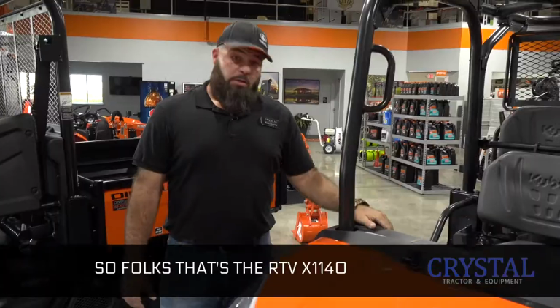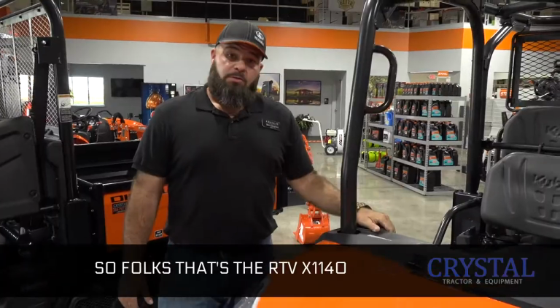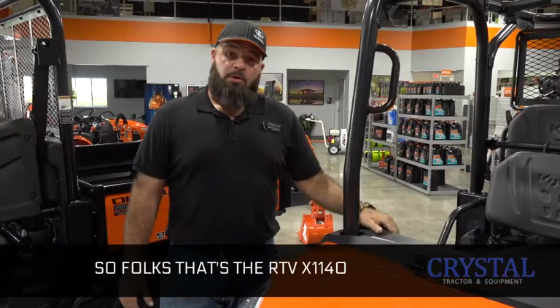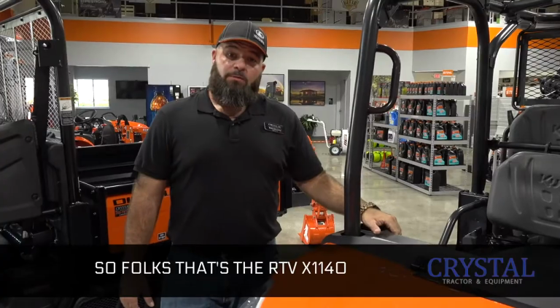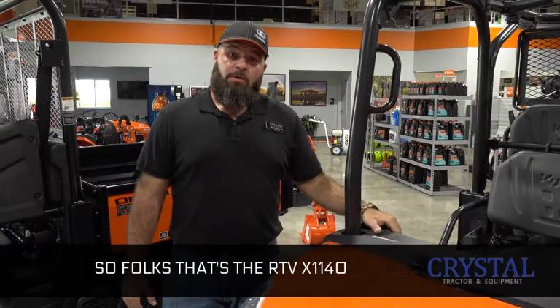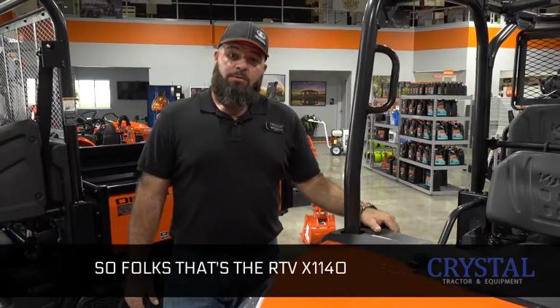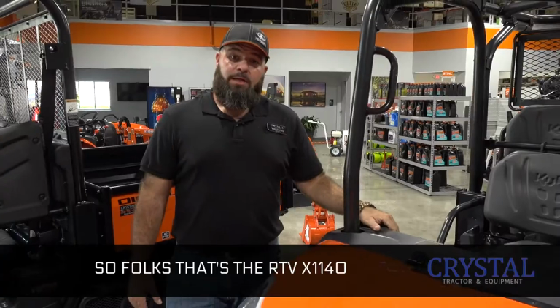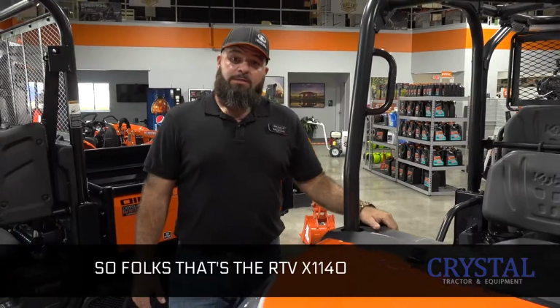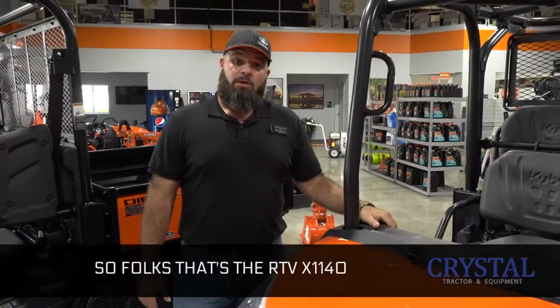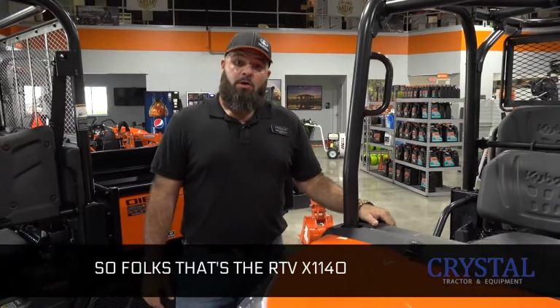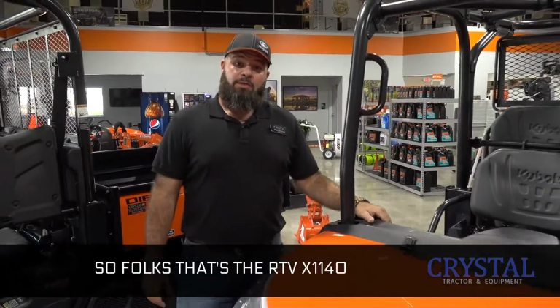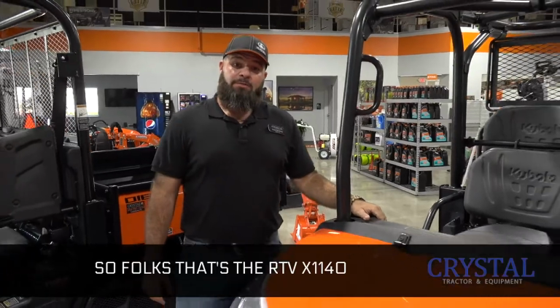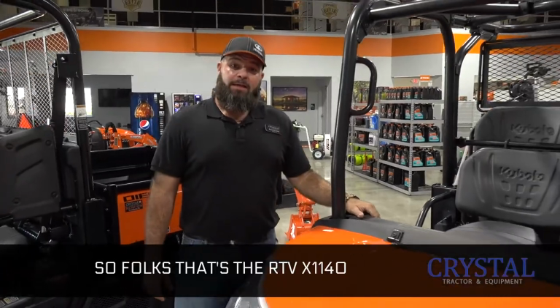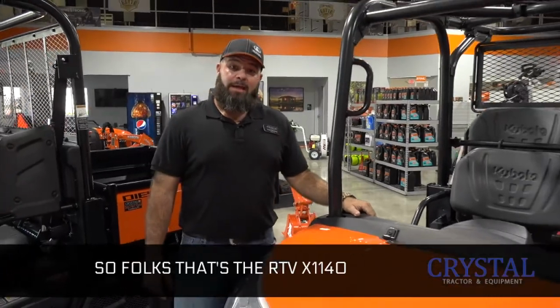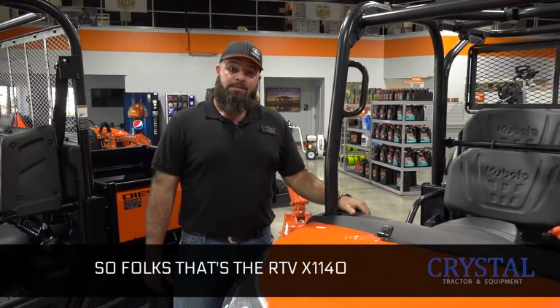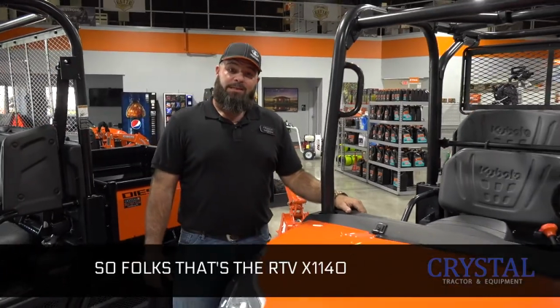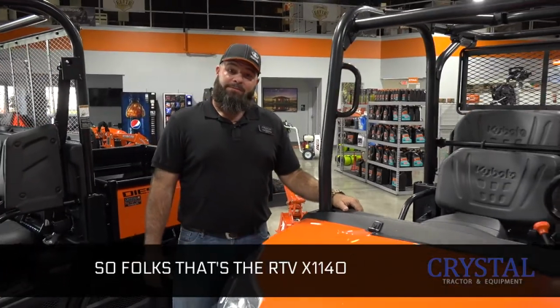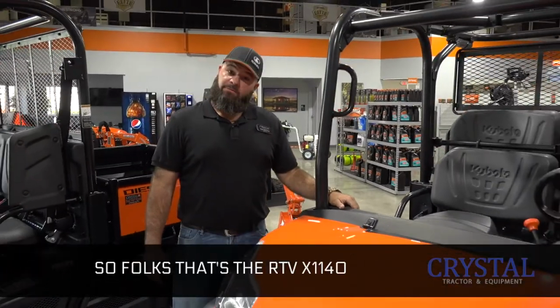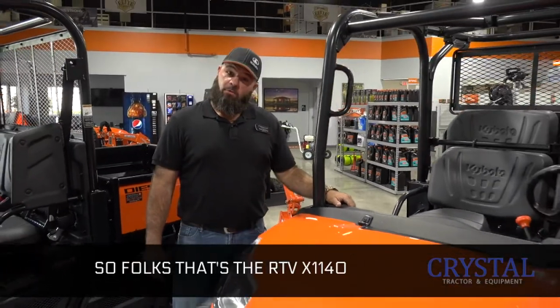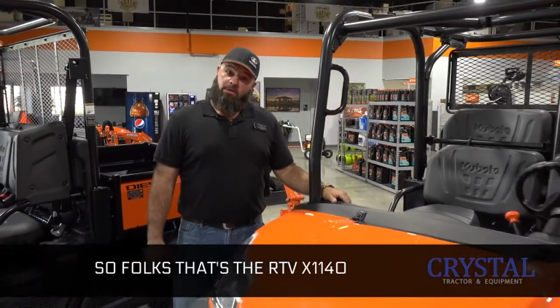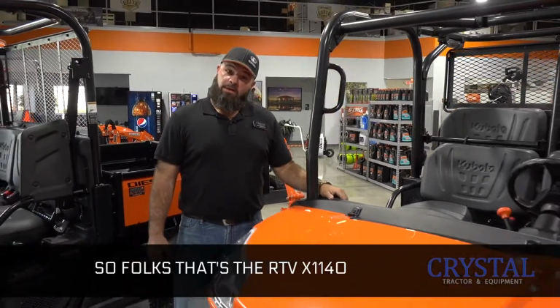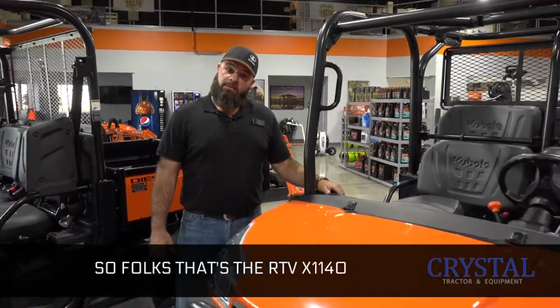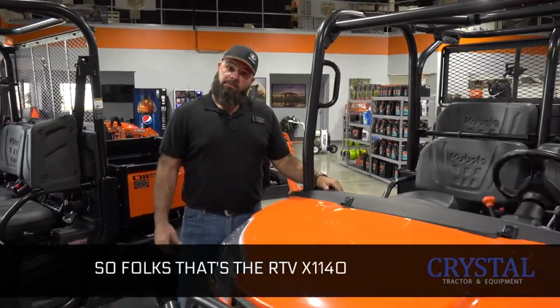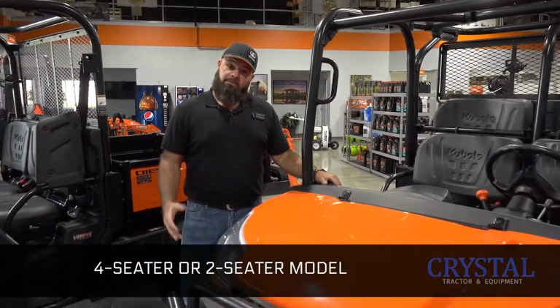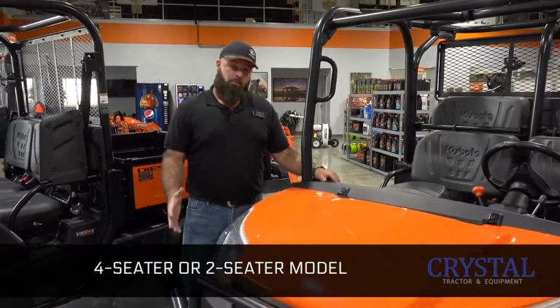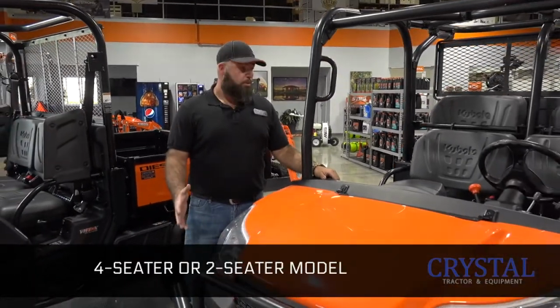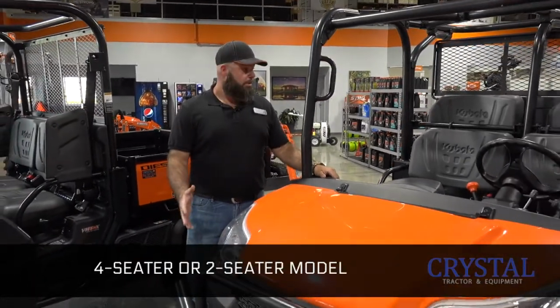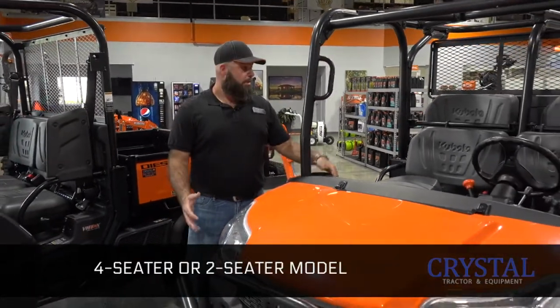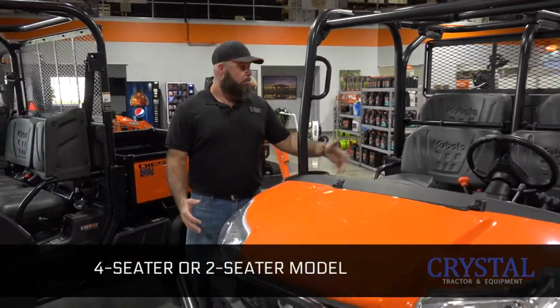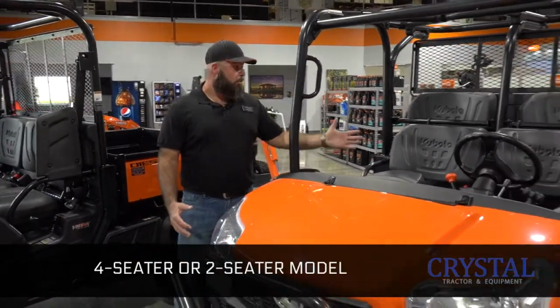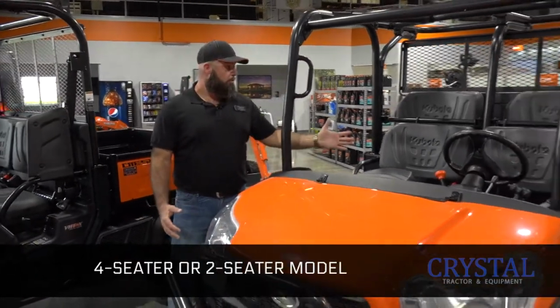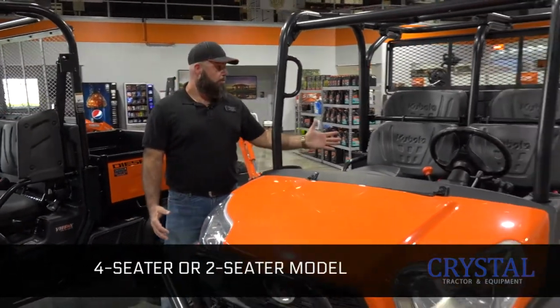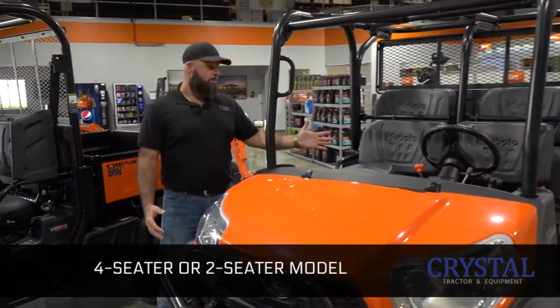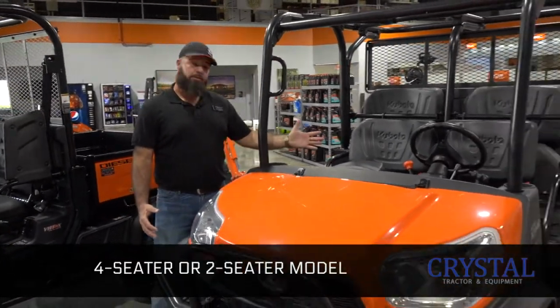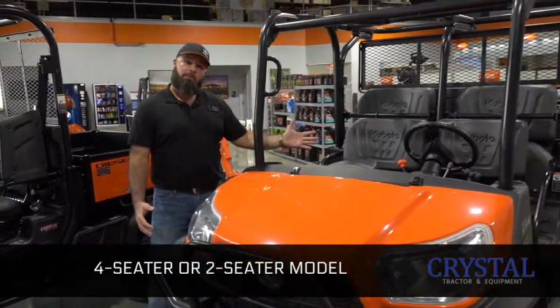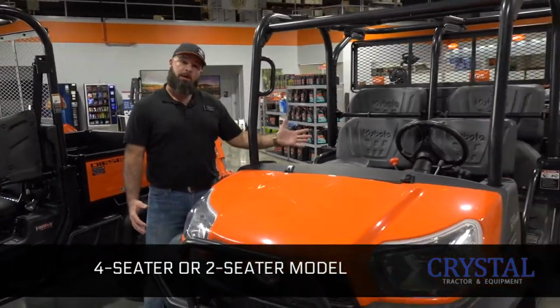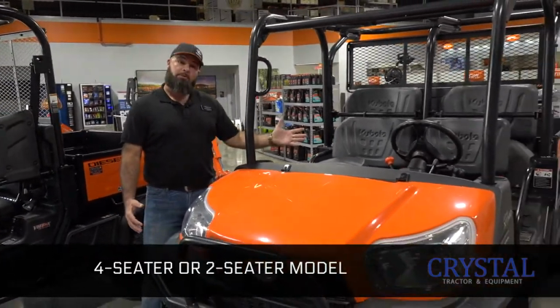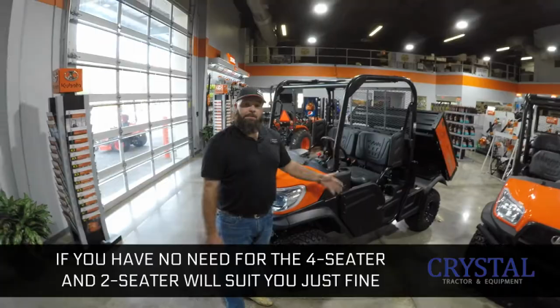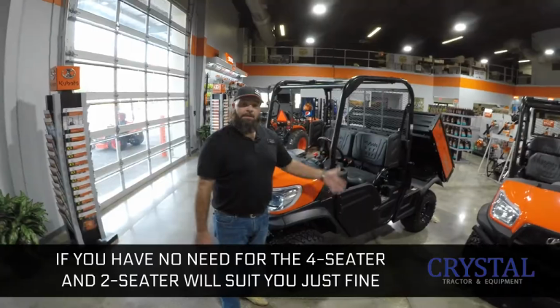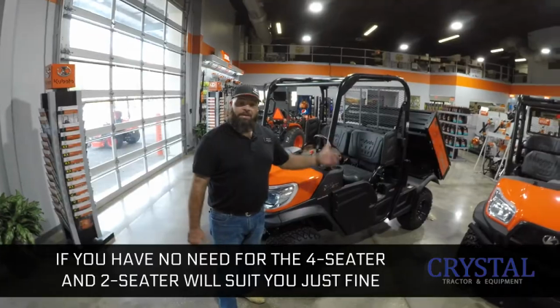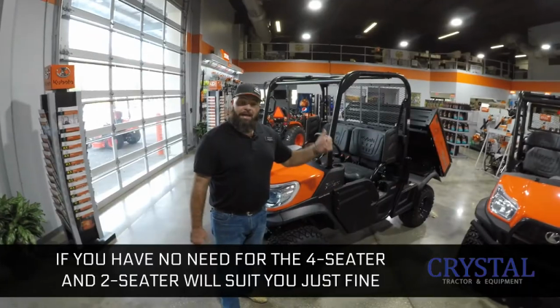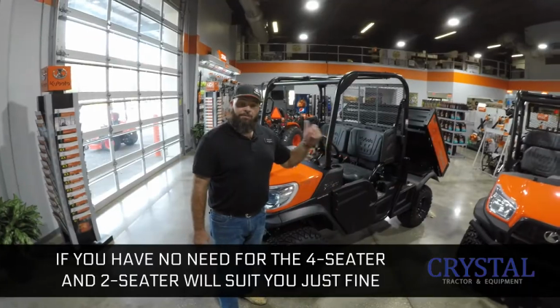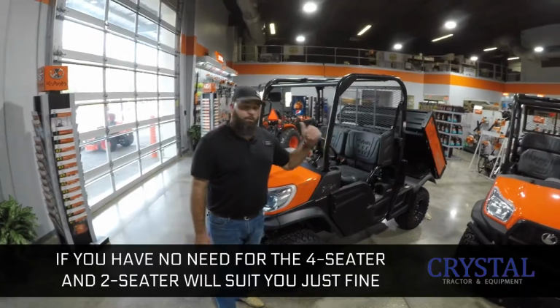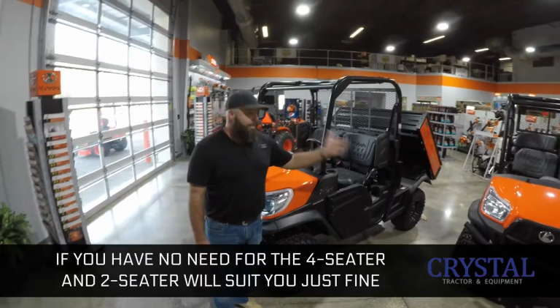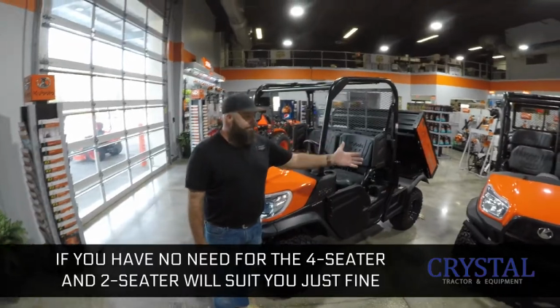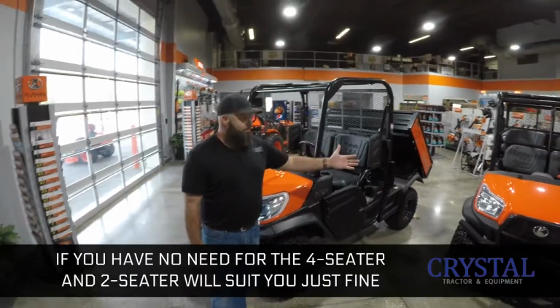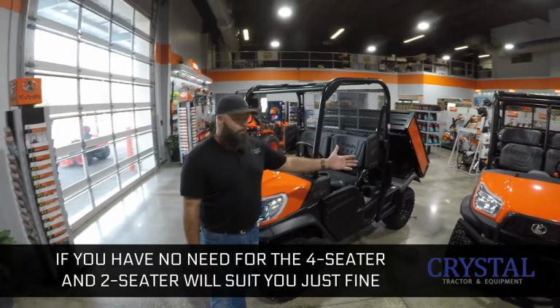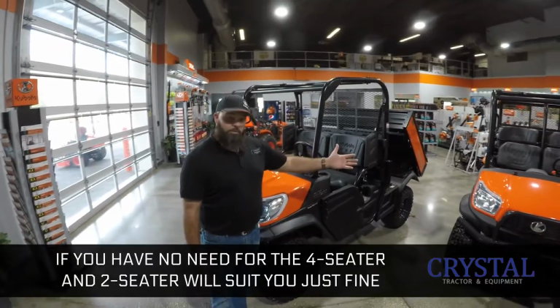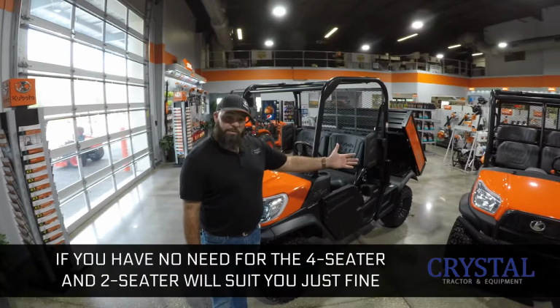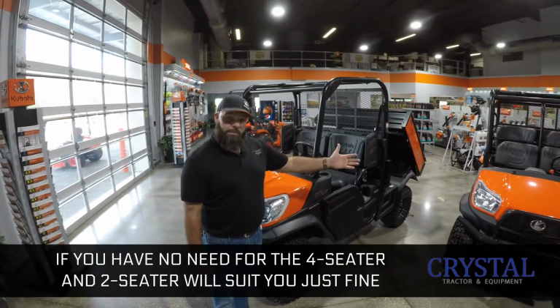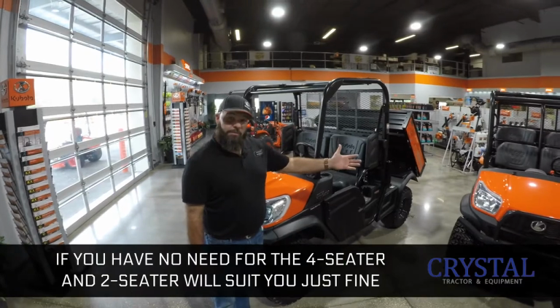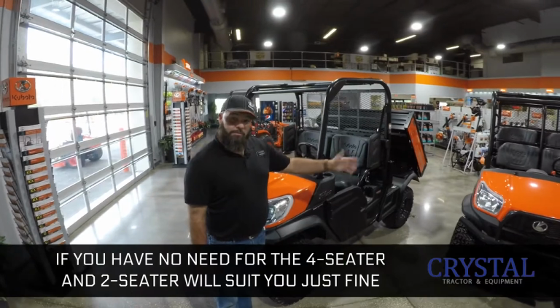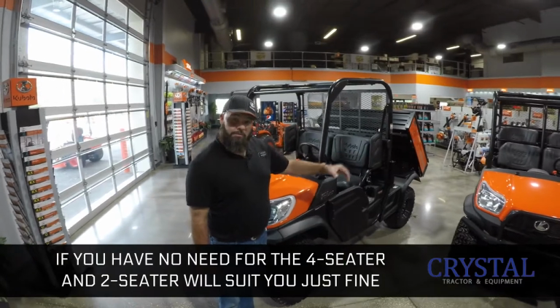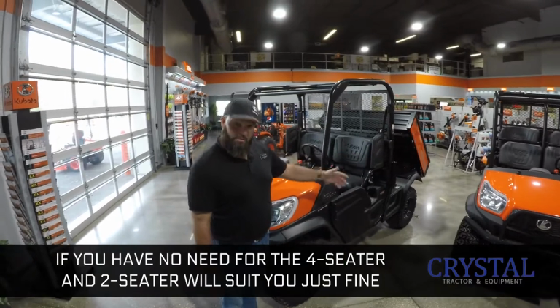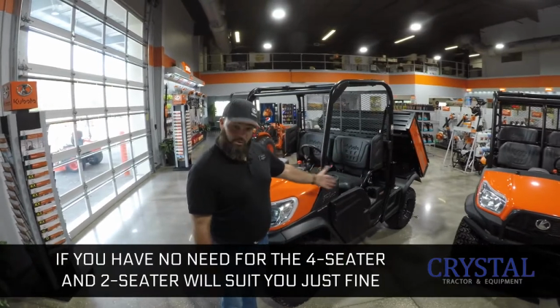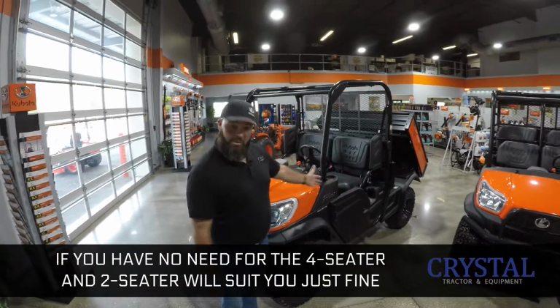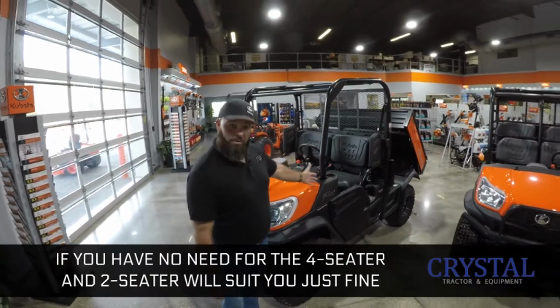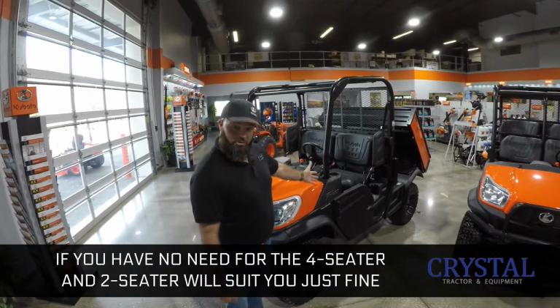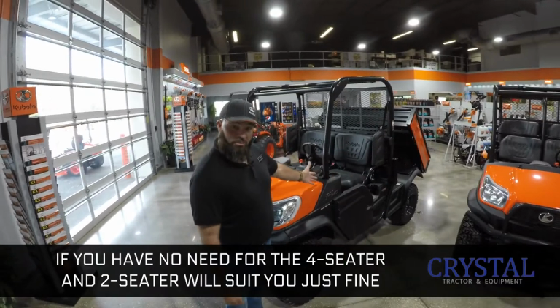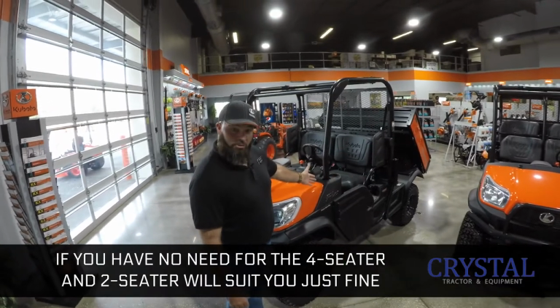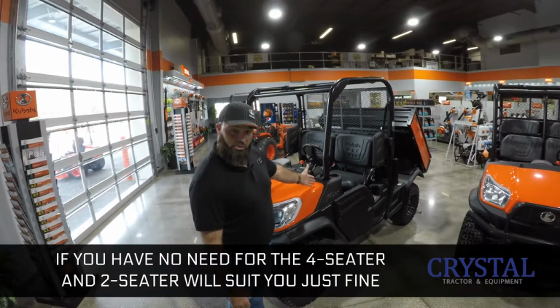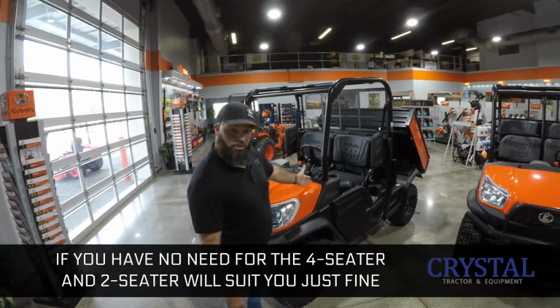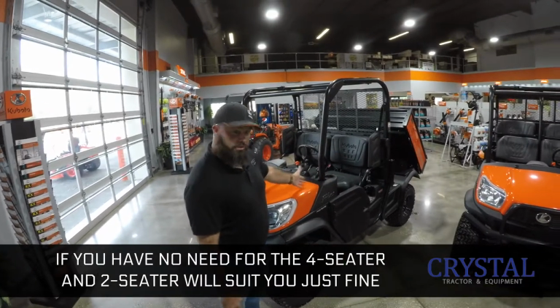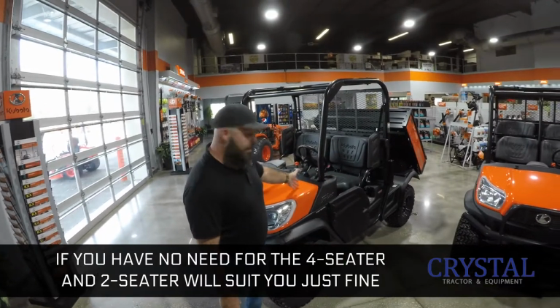So folks, that's the RTV X1140 — four-seater or two-seater model. If you have no need for the four-seater, two-seater will suit you just fine.